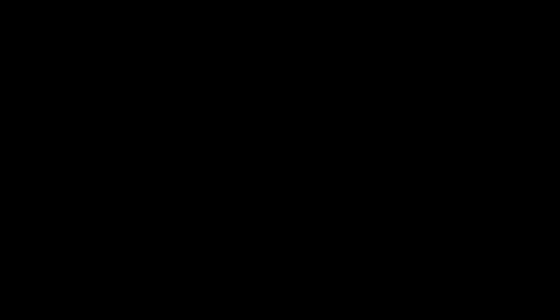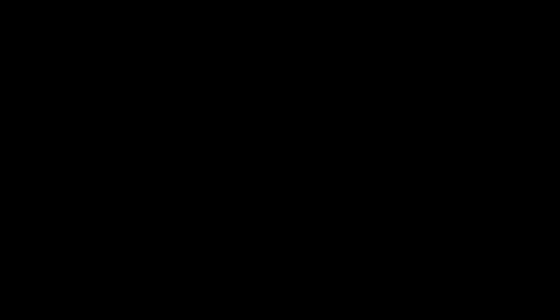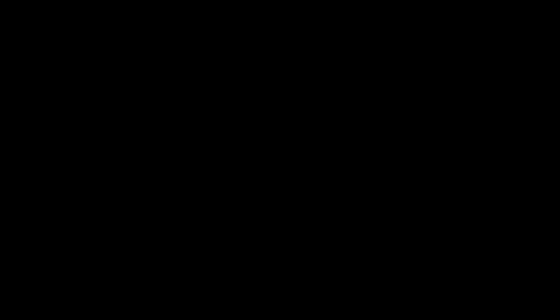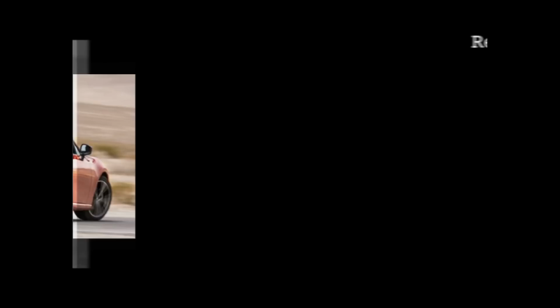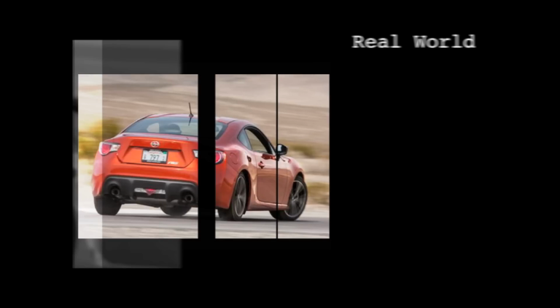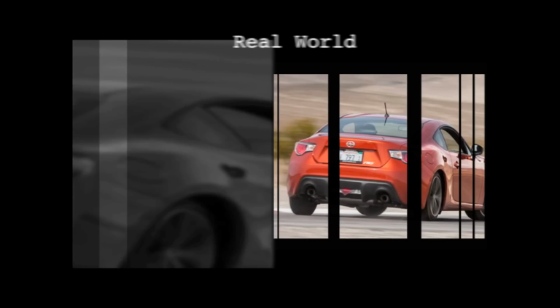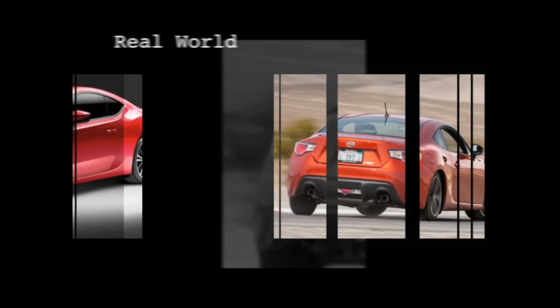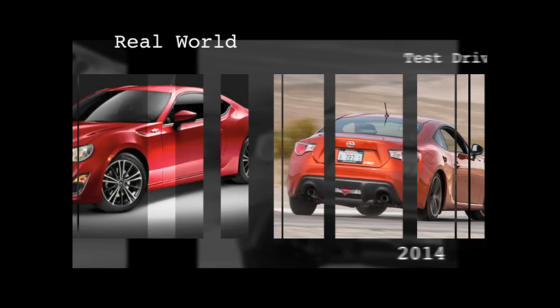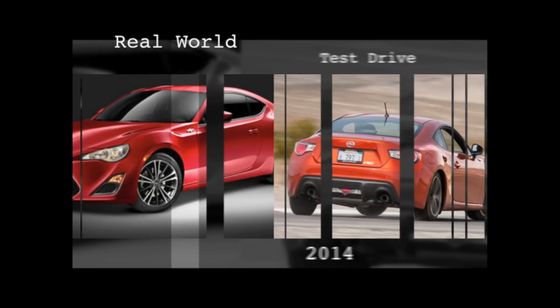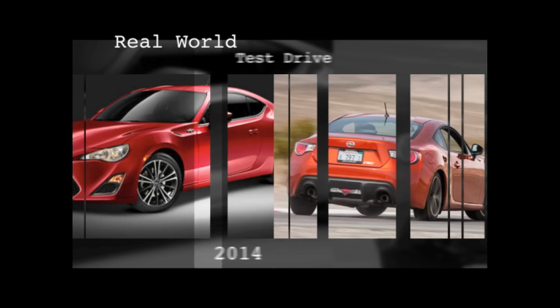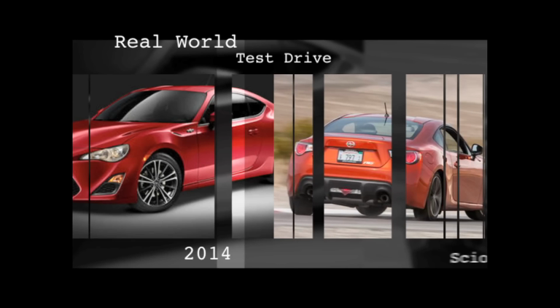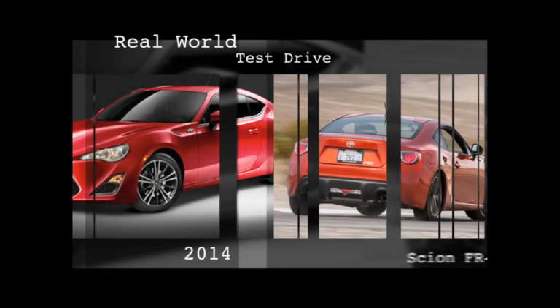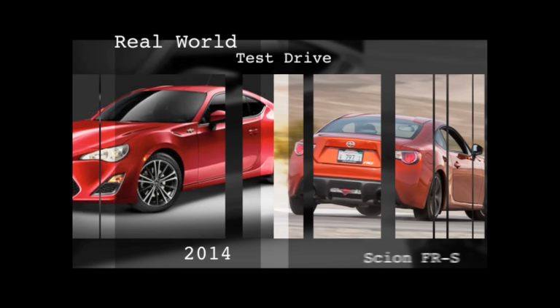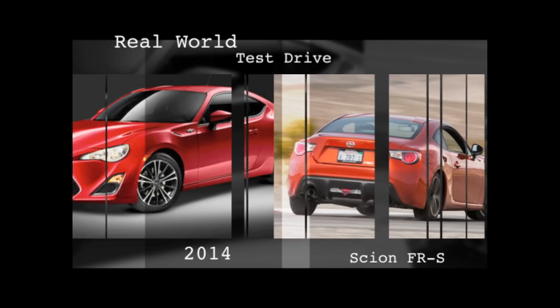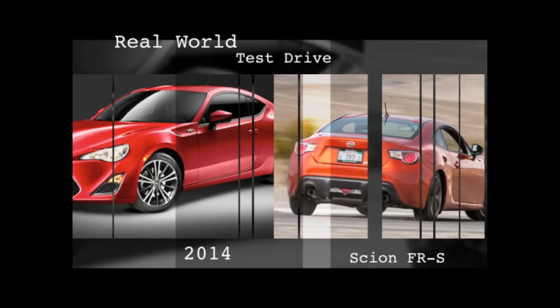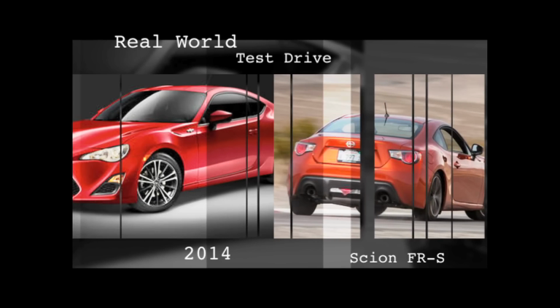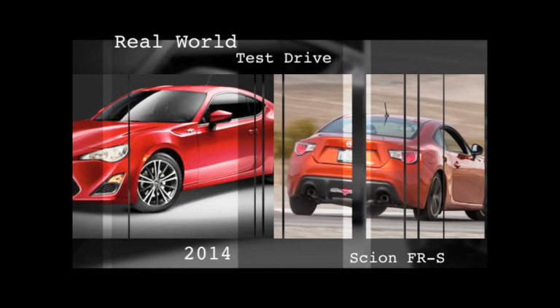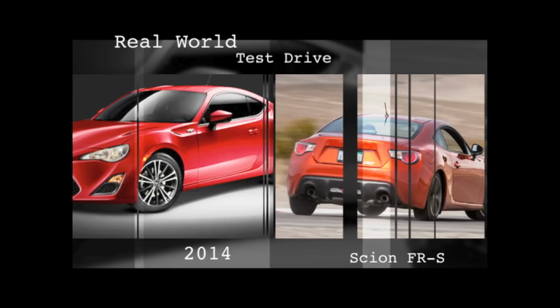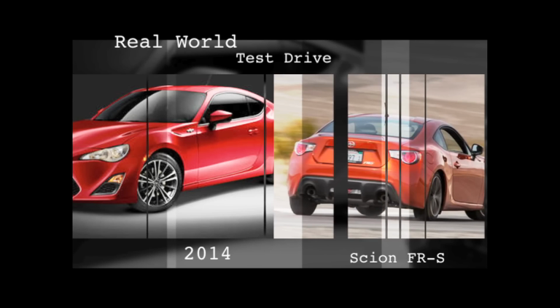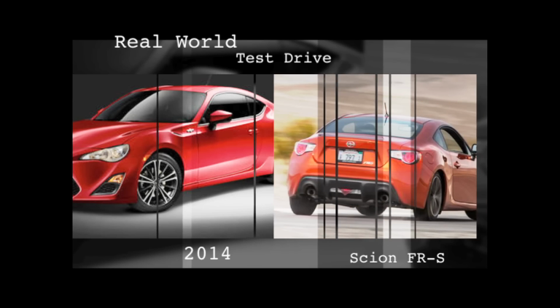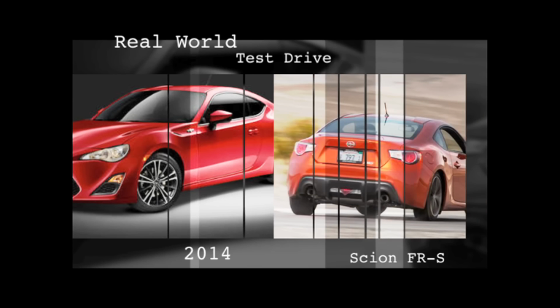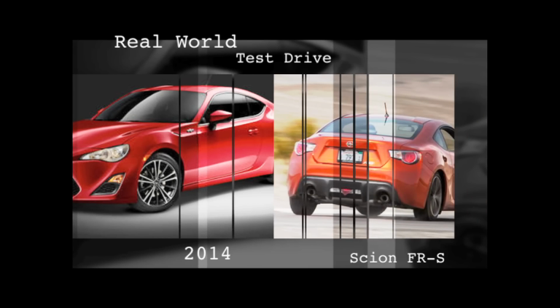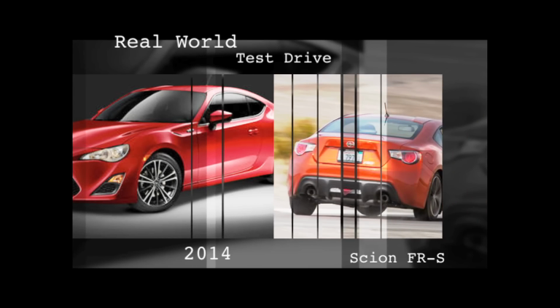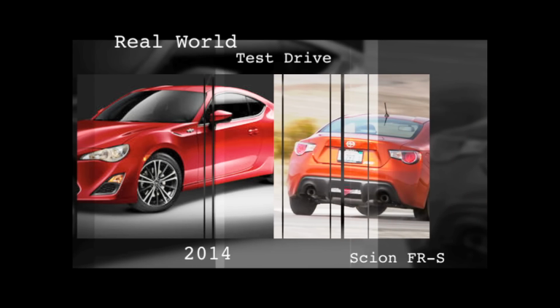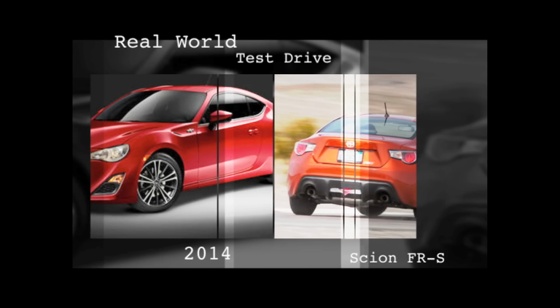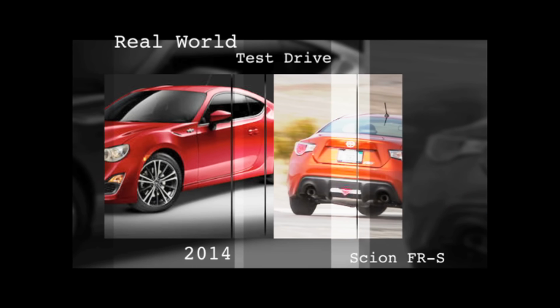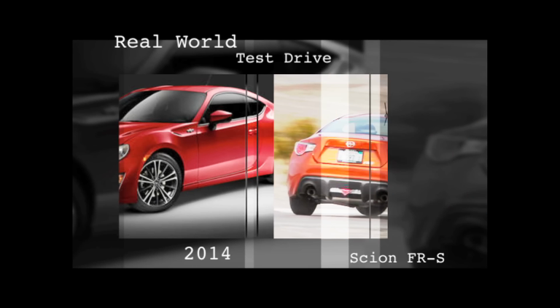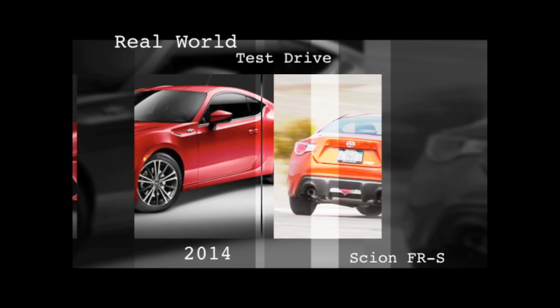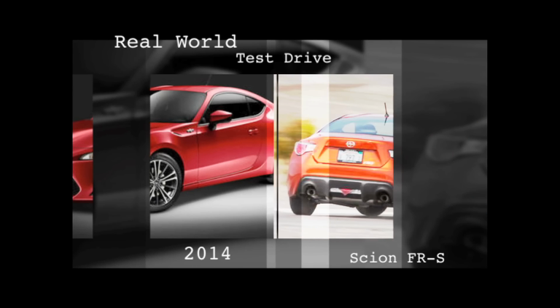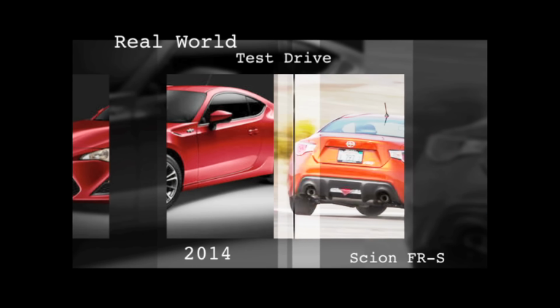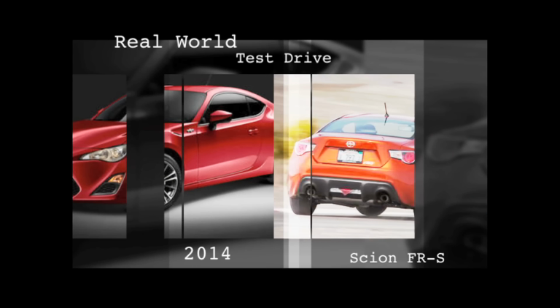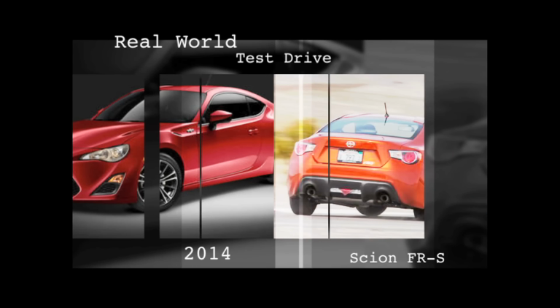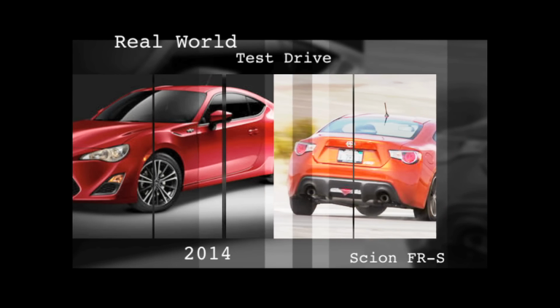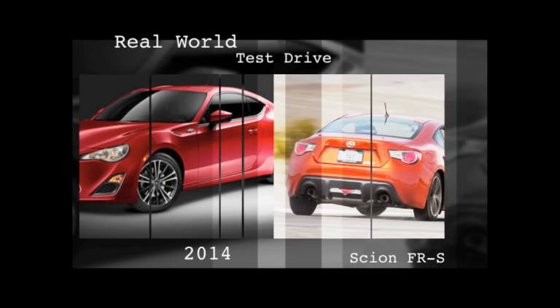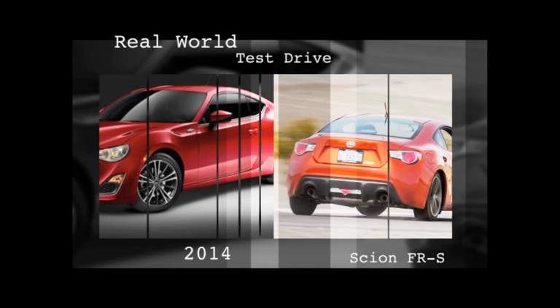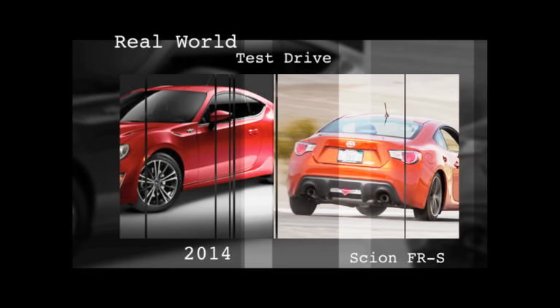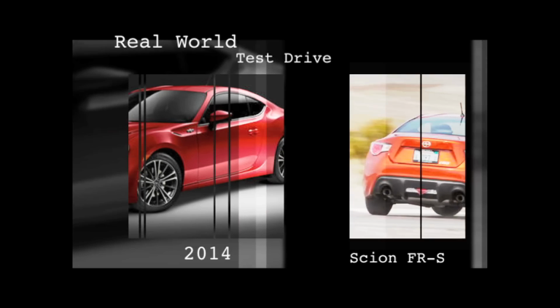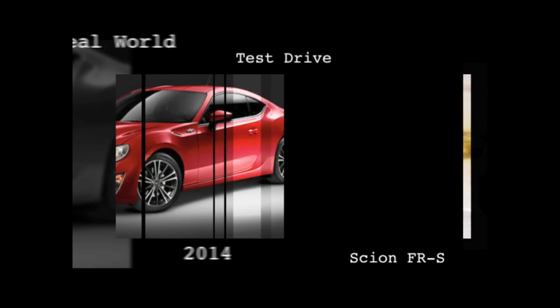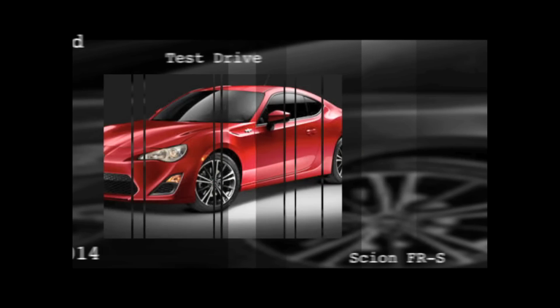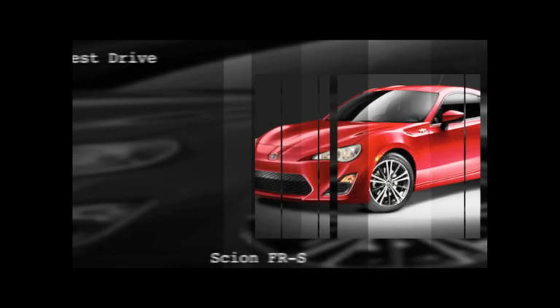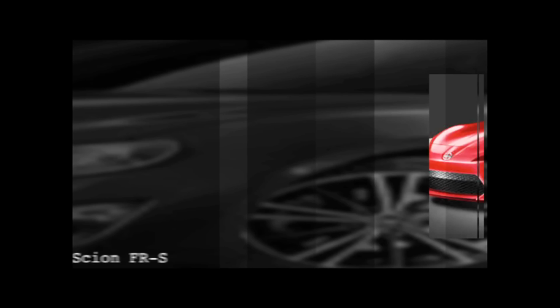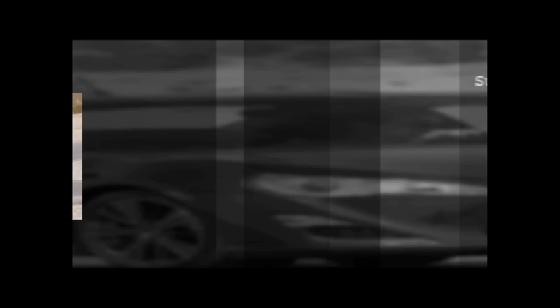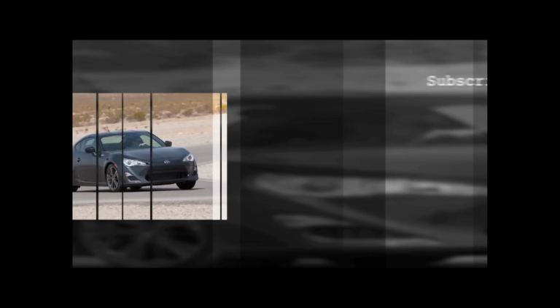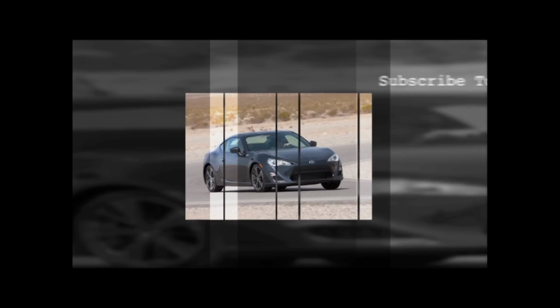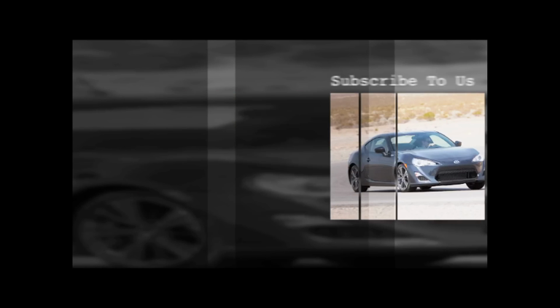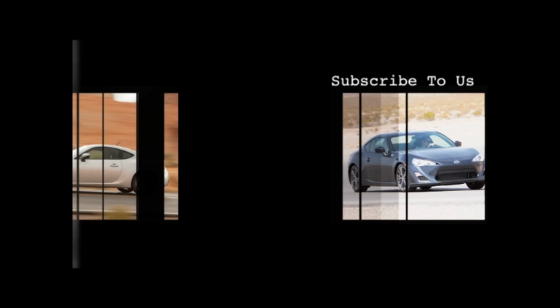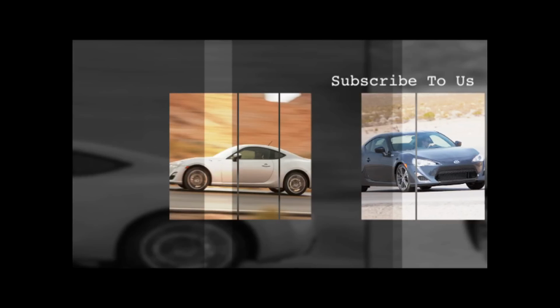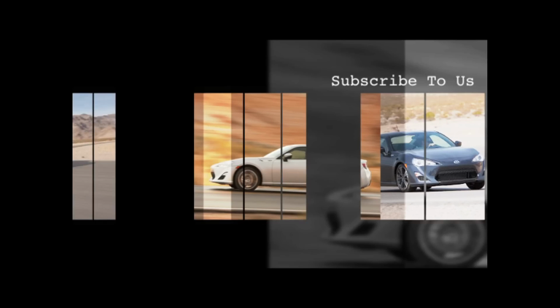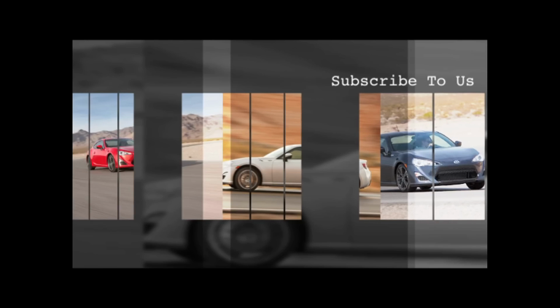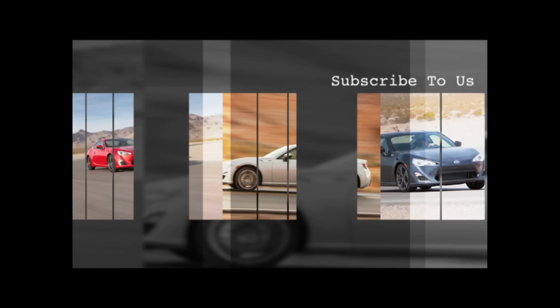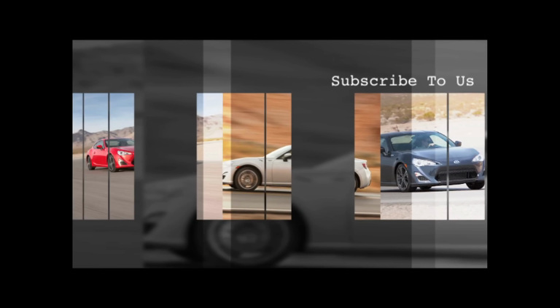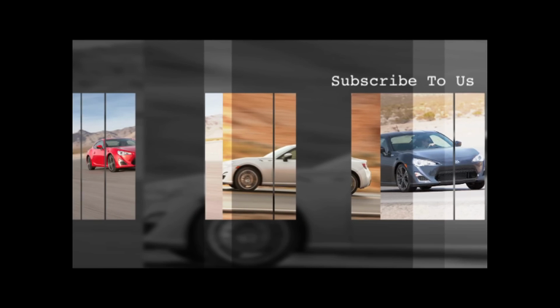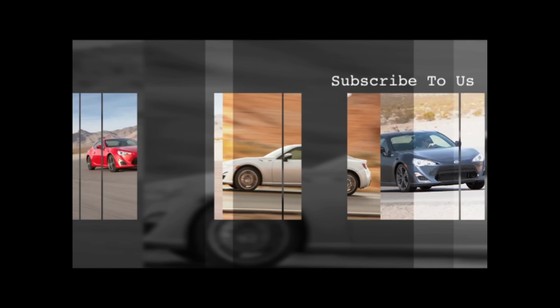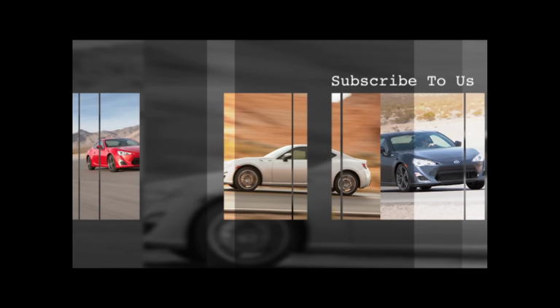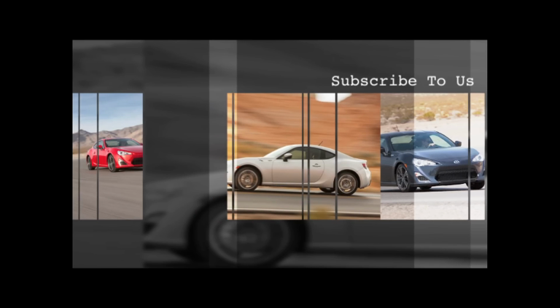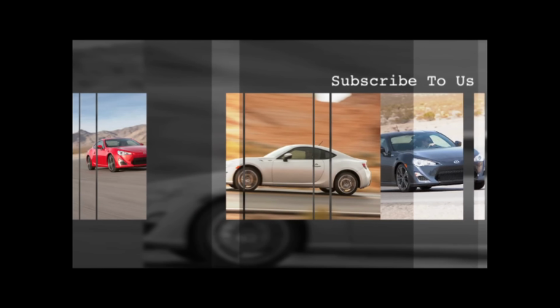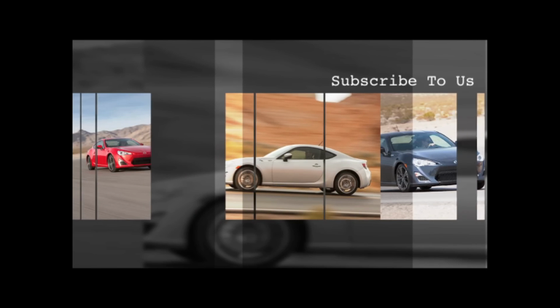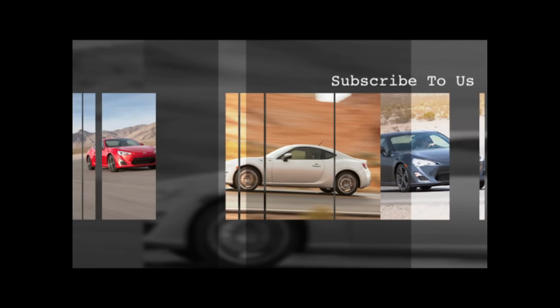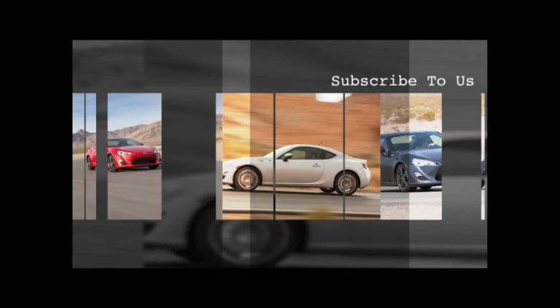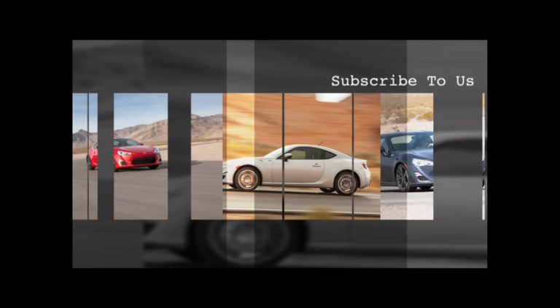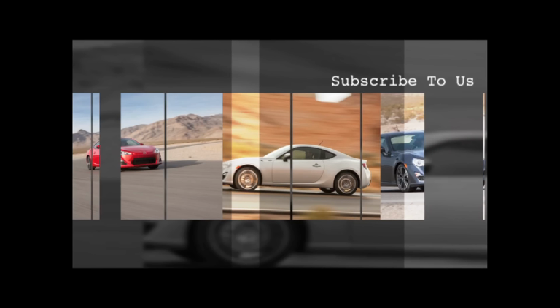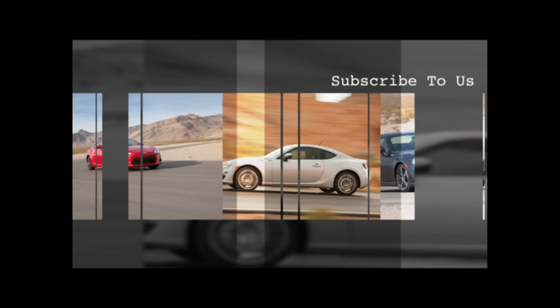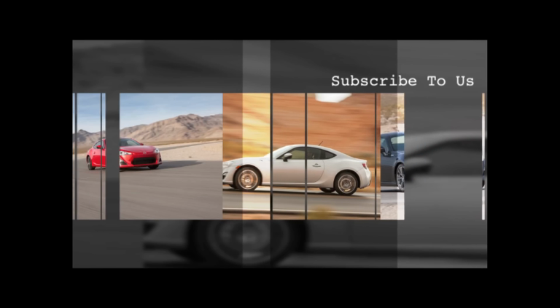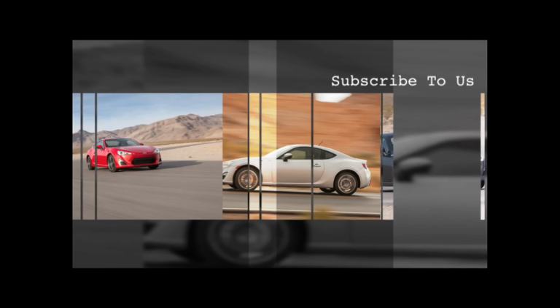The Scion FR-S is sort of like a Japanese Mustang. I really enjoyed the front-engine, rear-drive sport coupe.